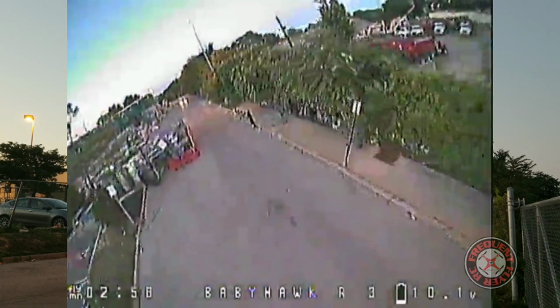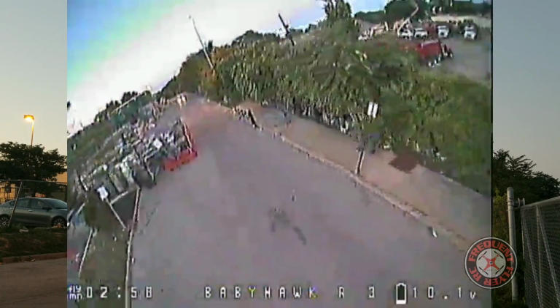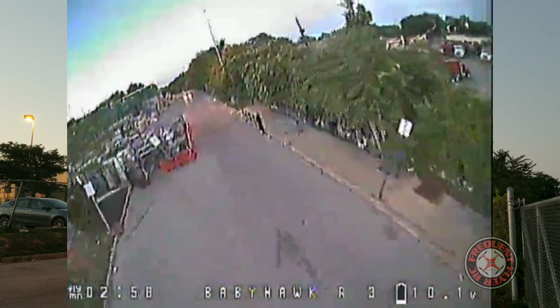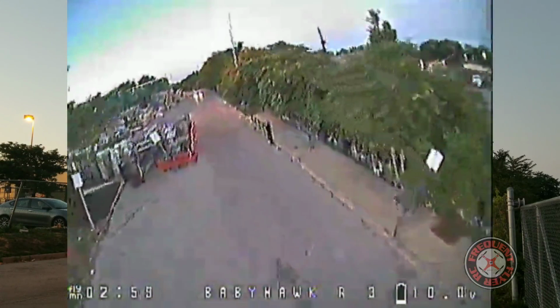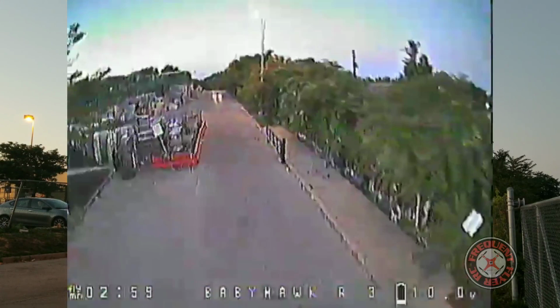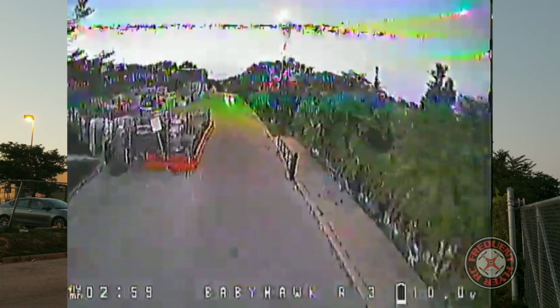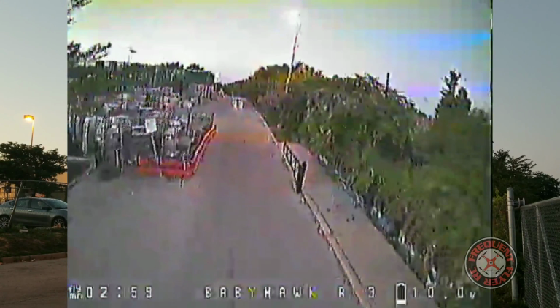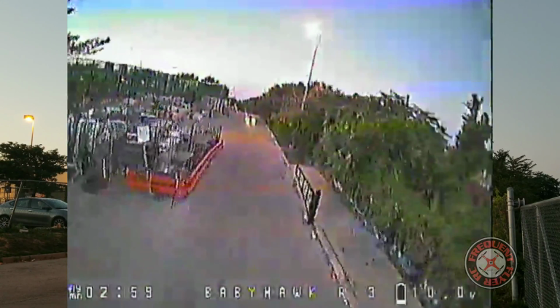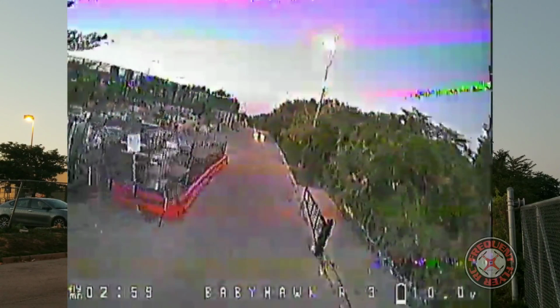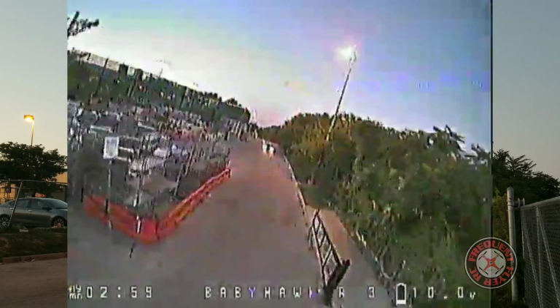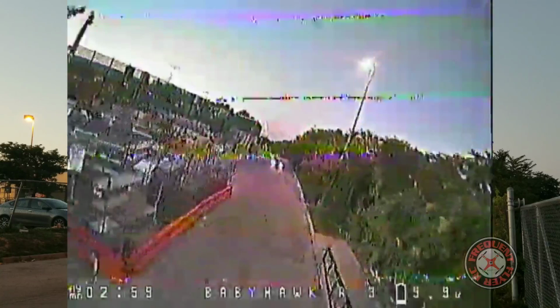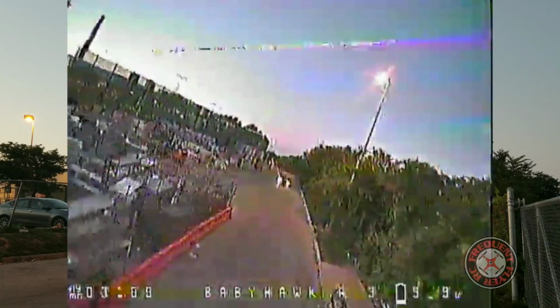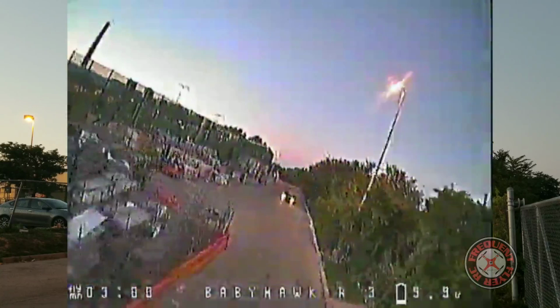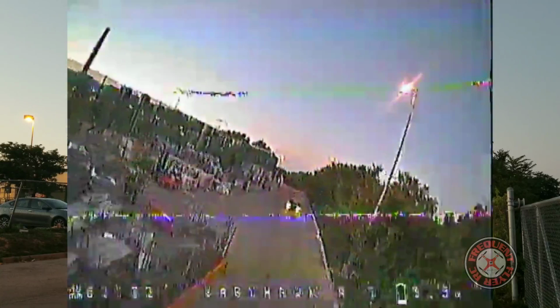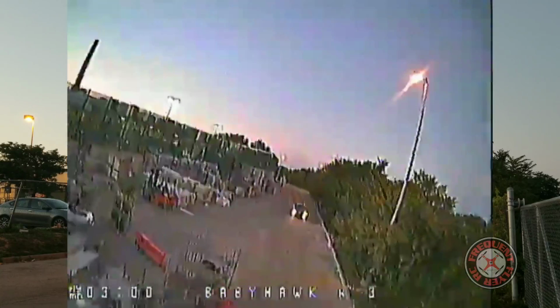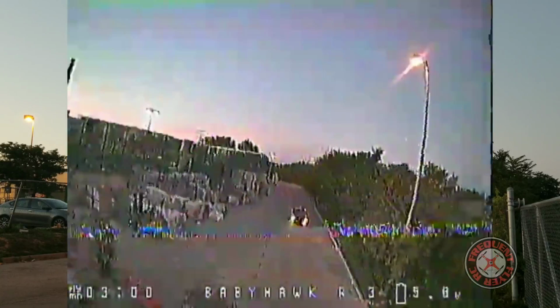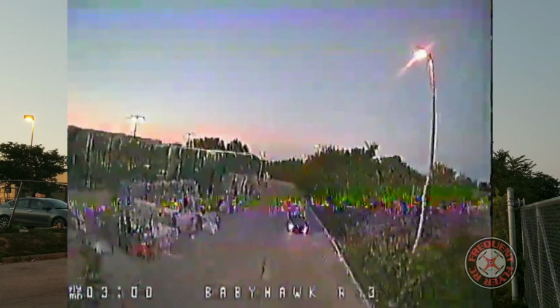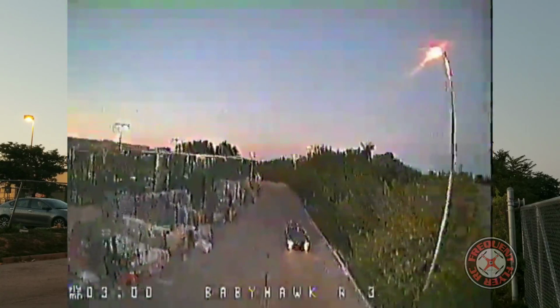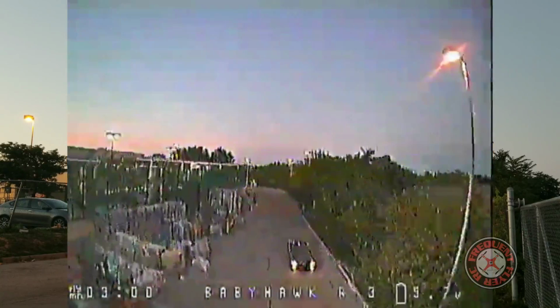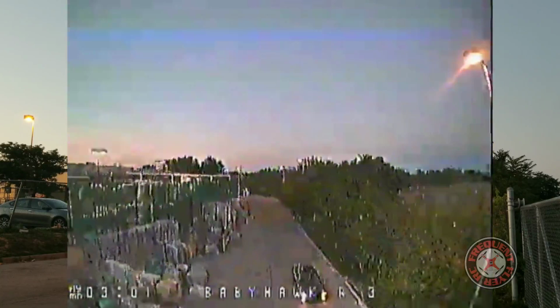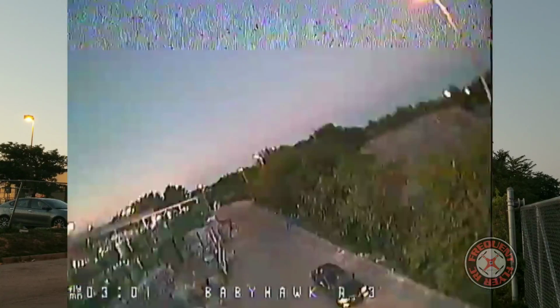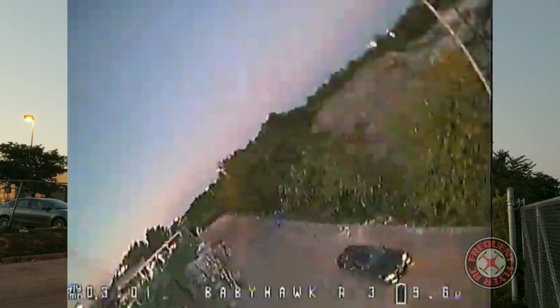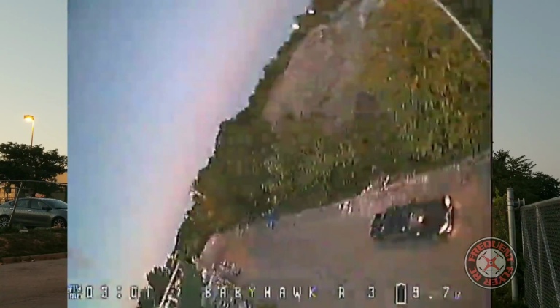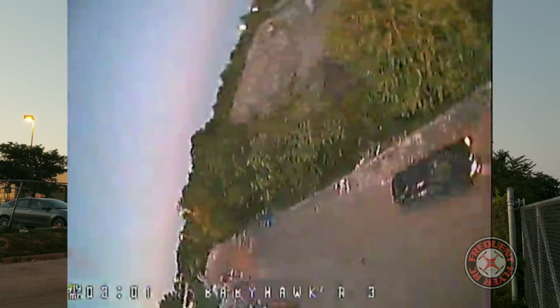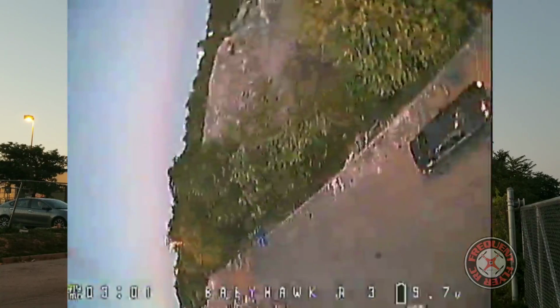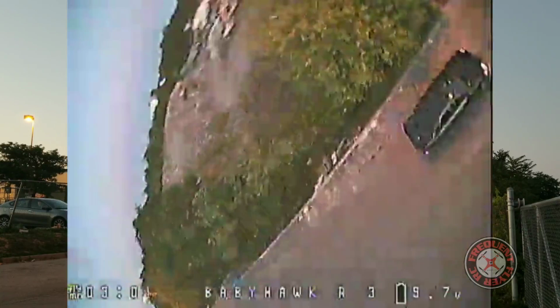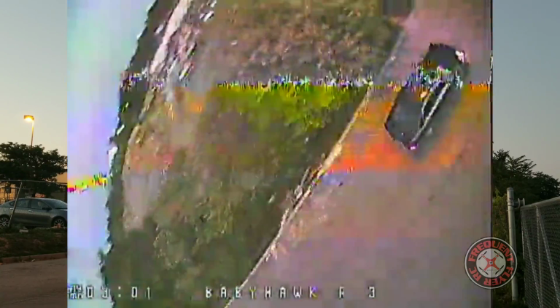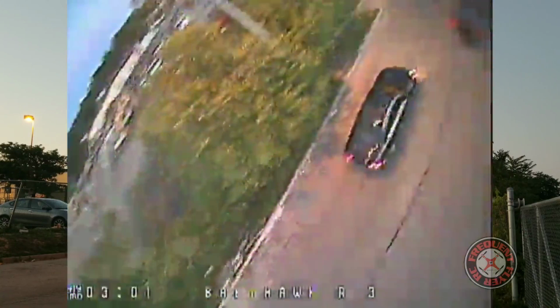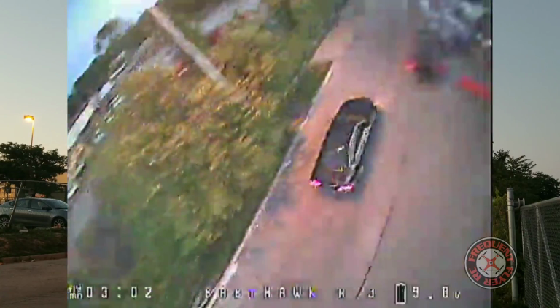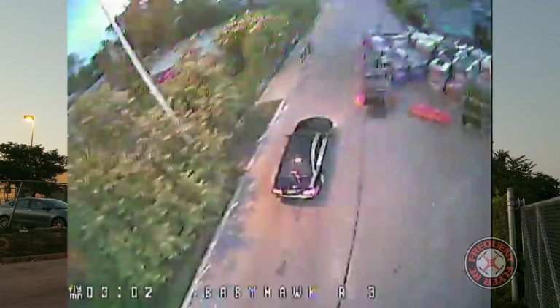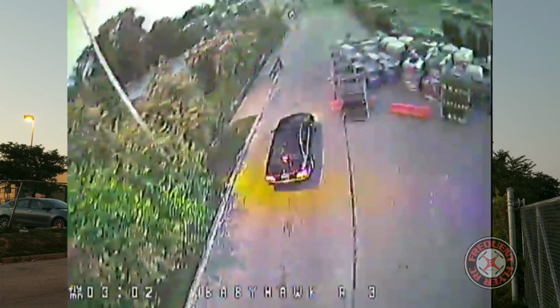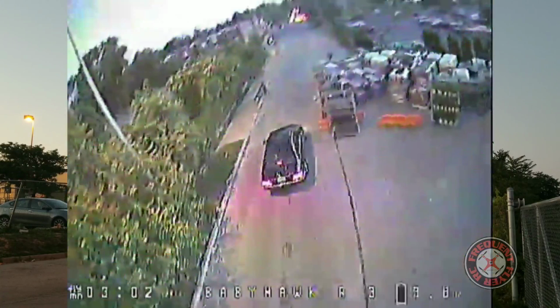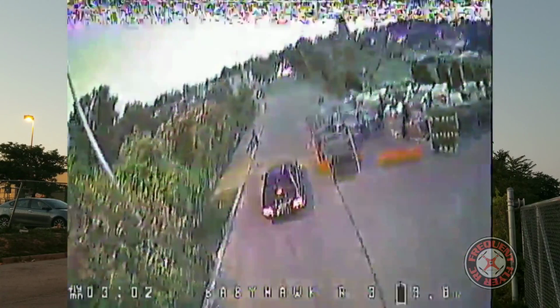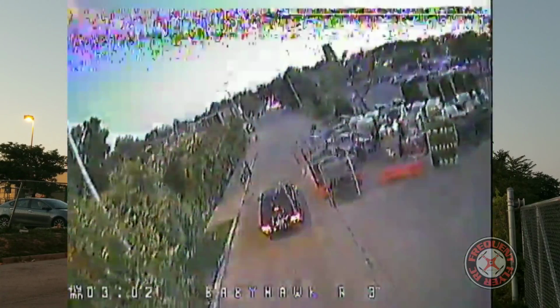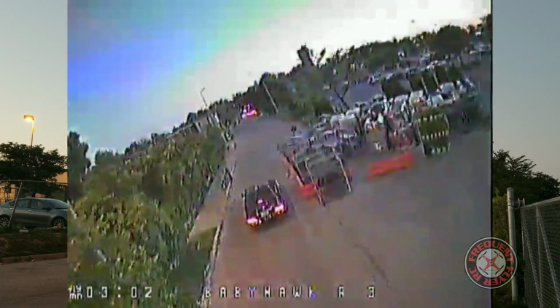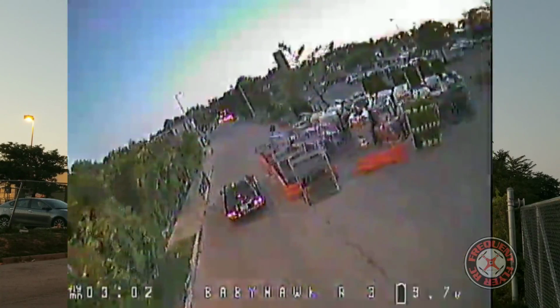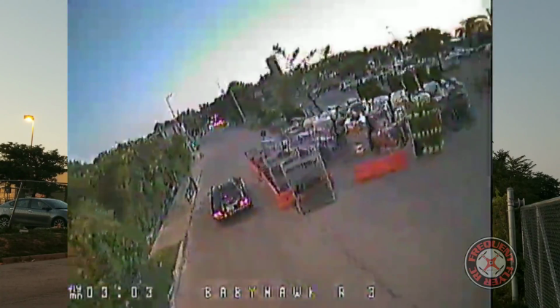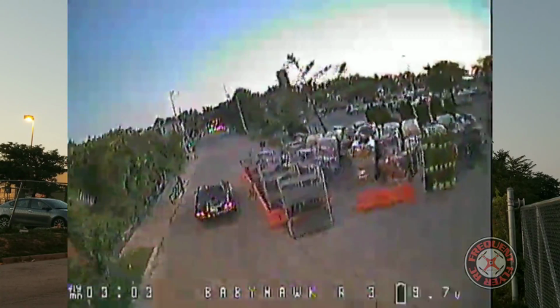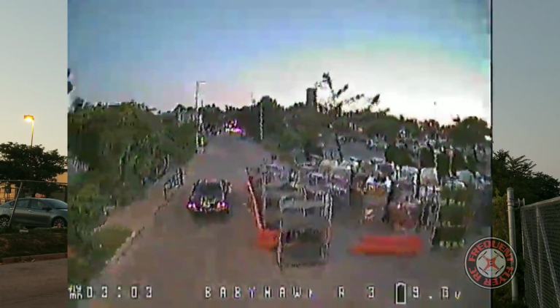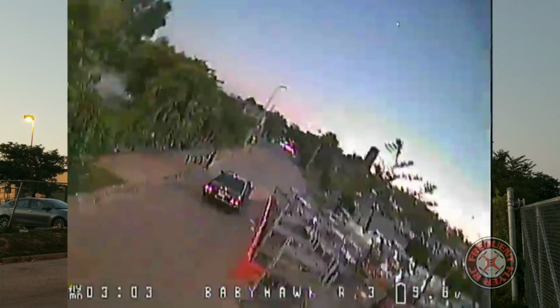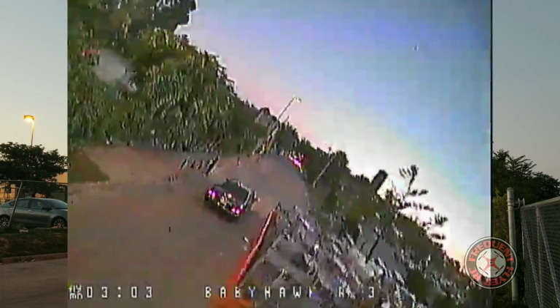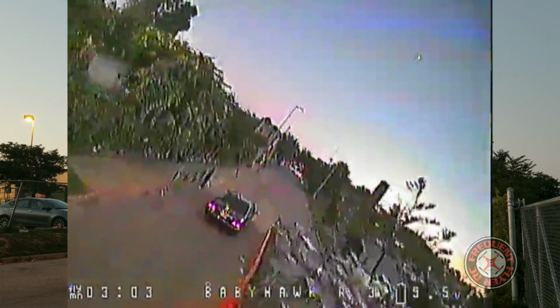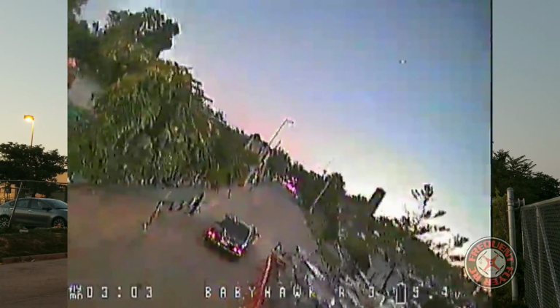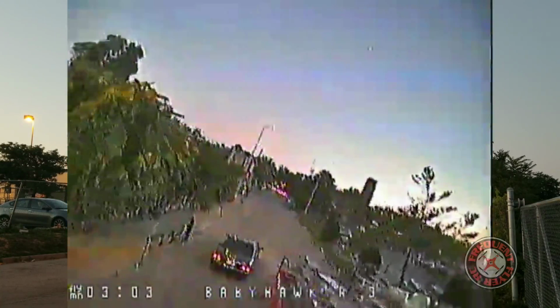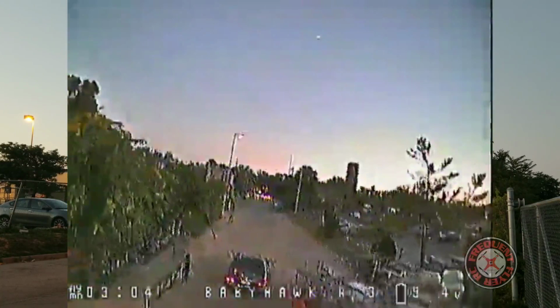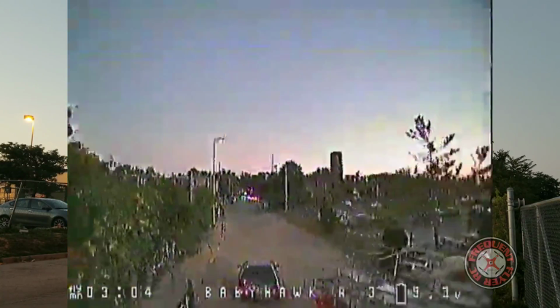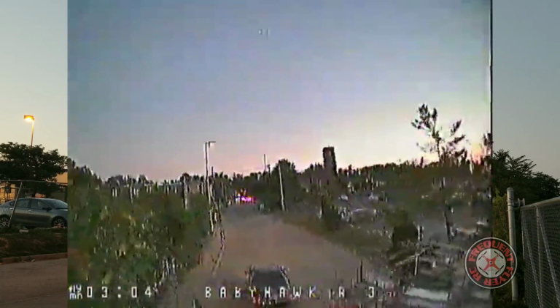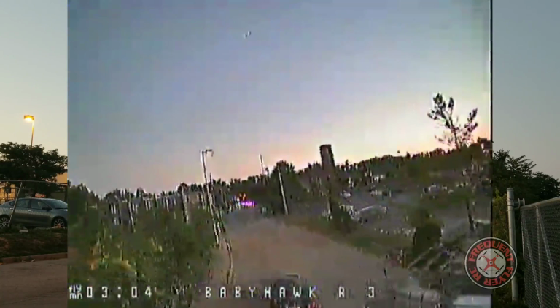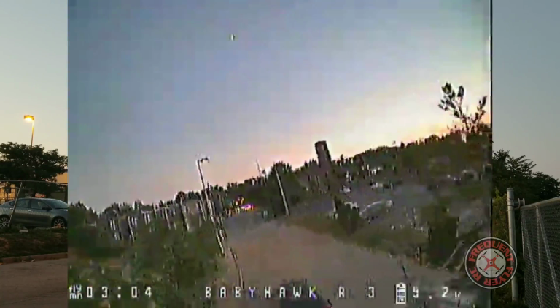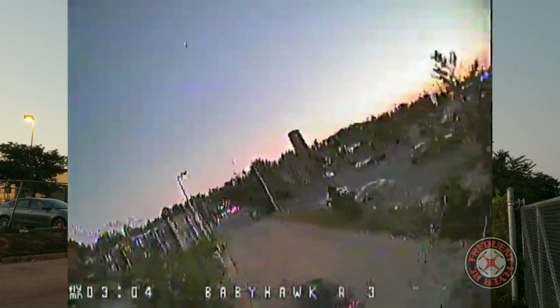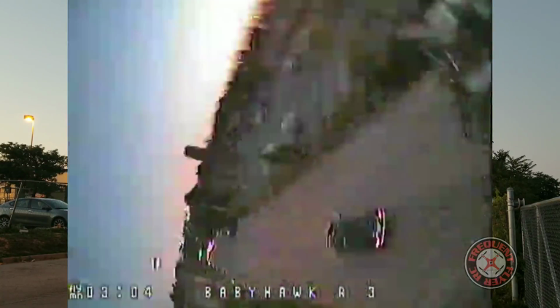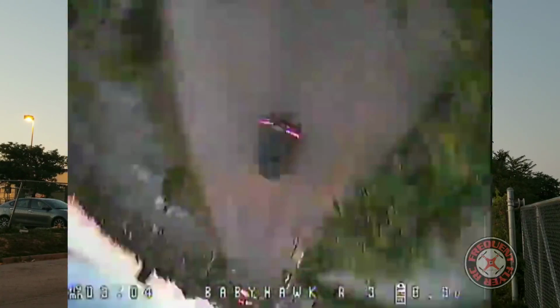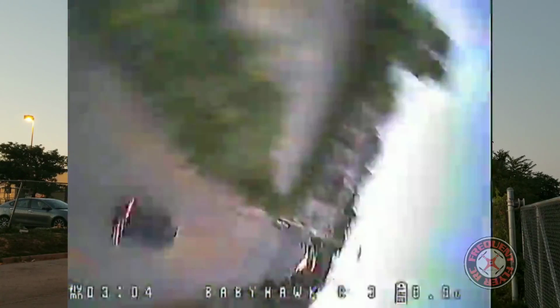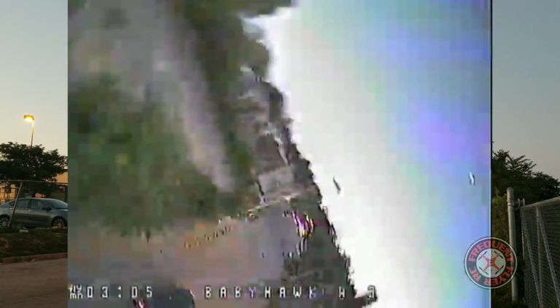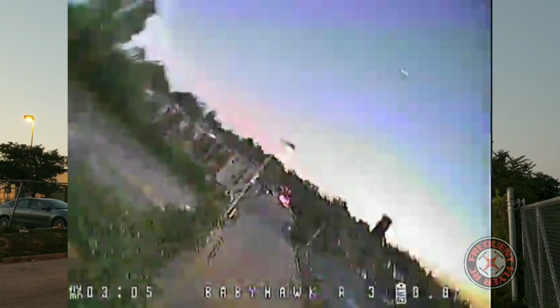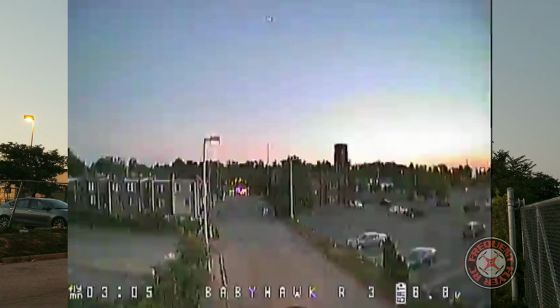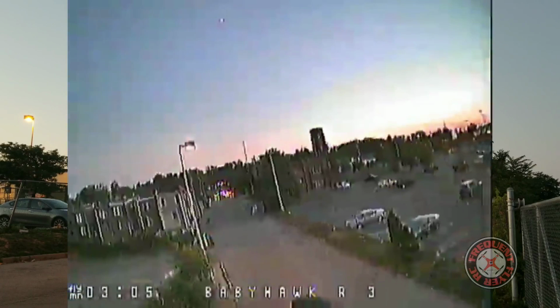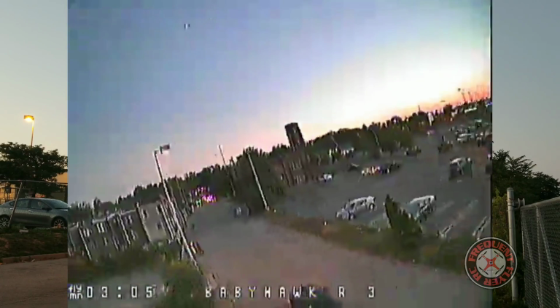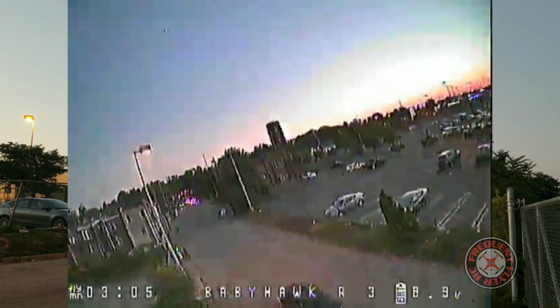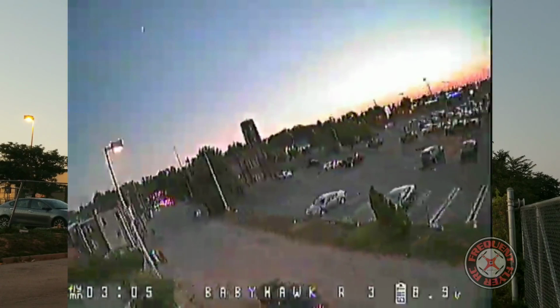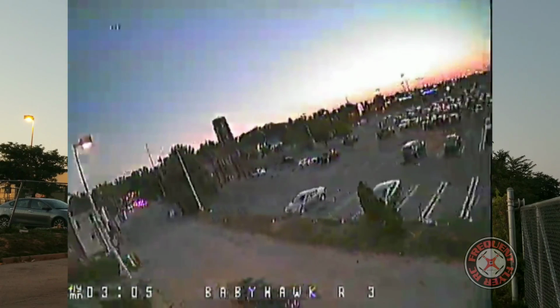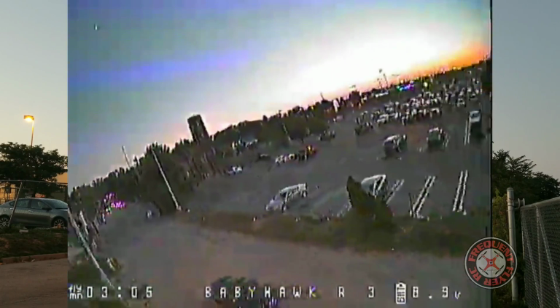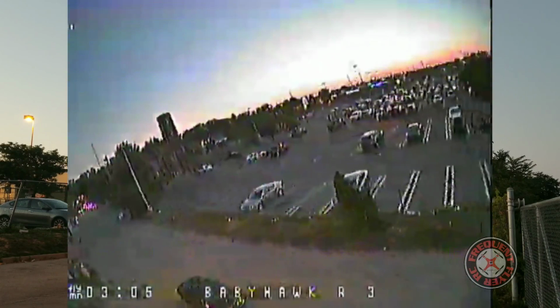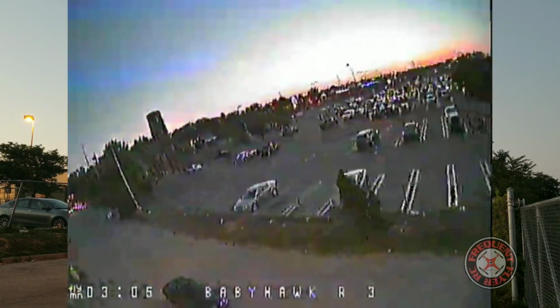So I don't know — if you have the EV800D, the Eachine version, then you might be getting some really good reception.